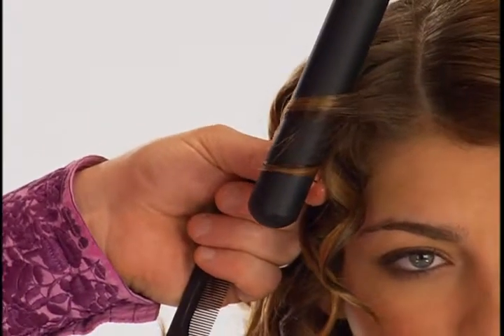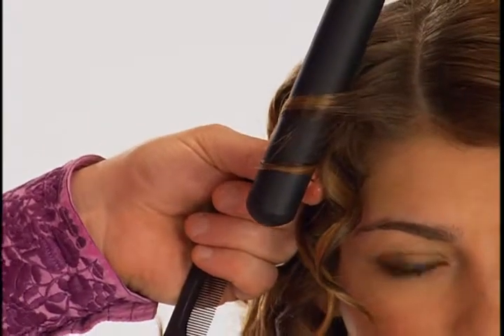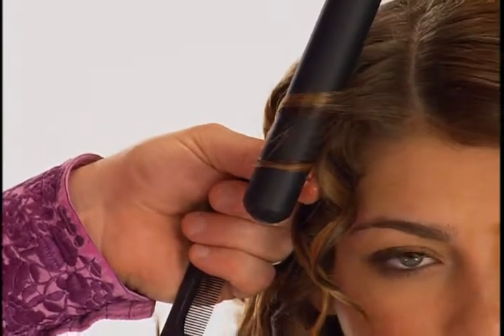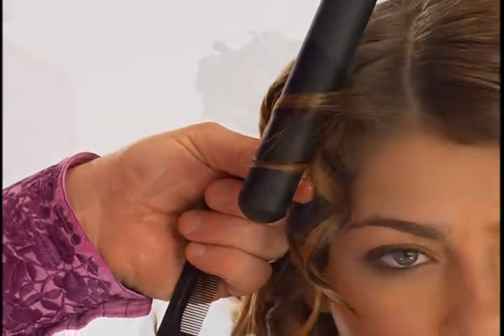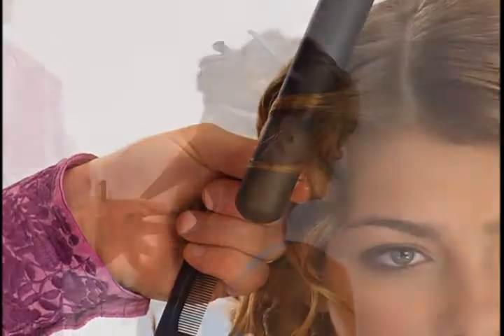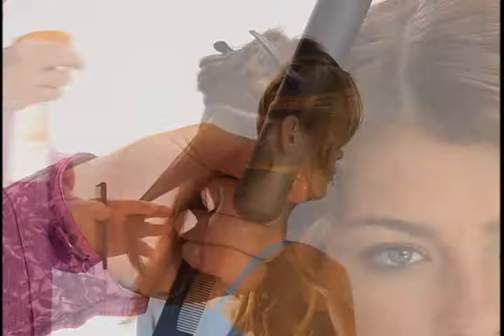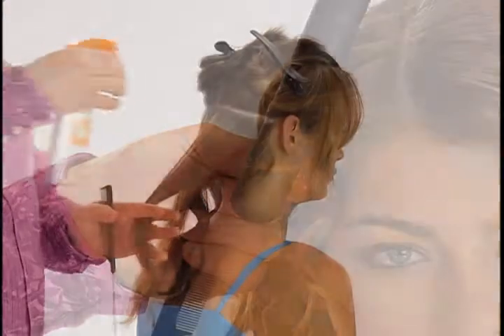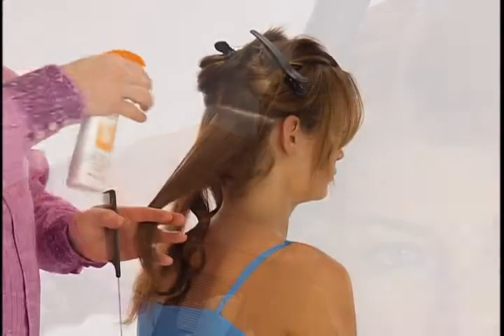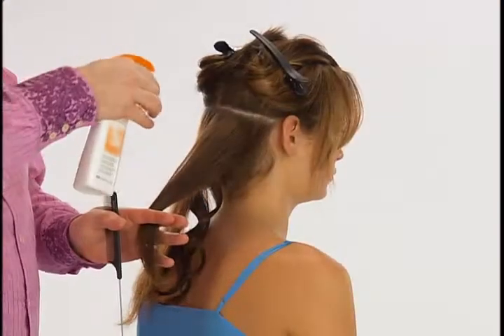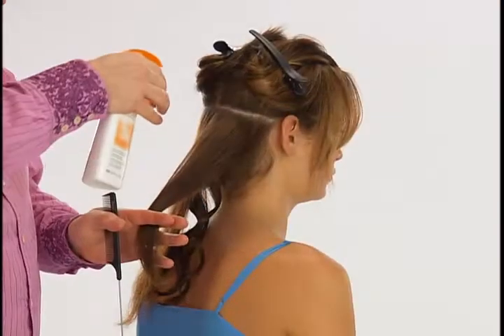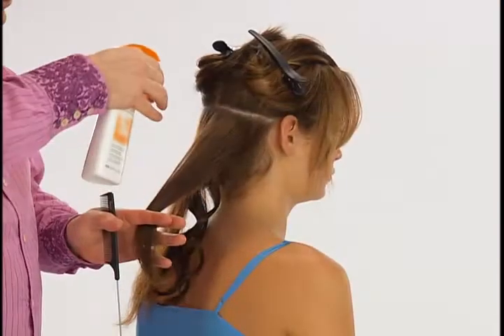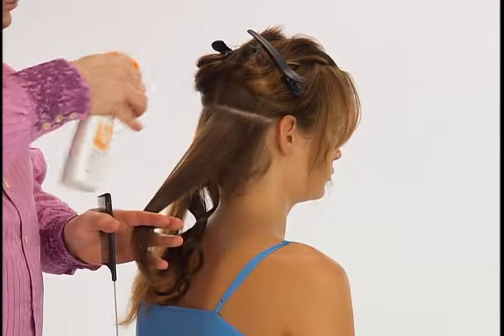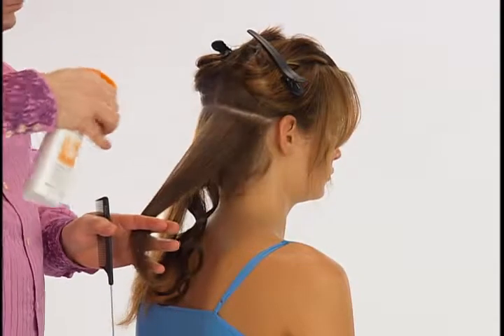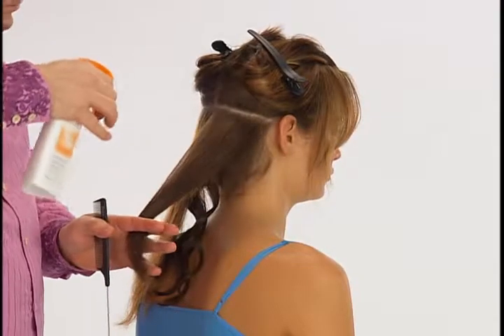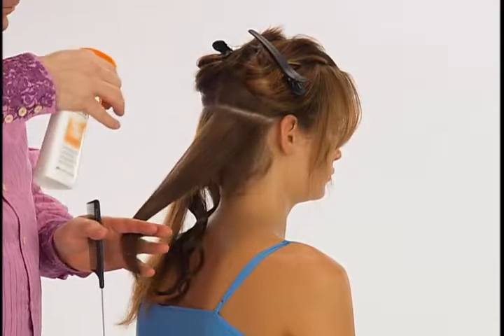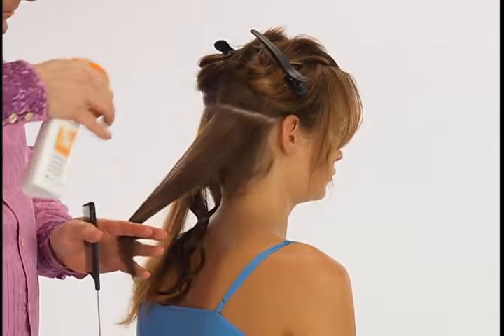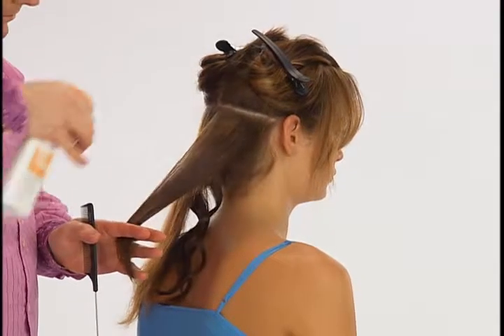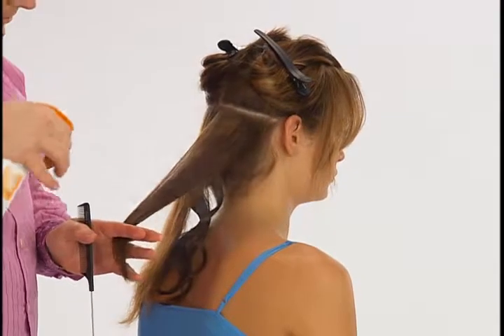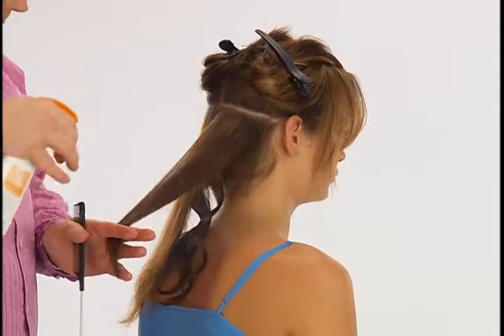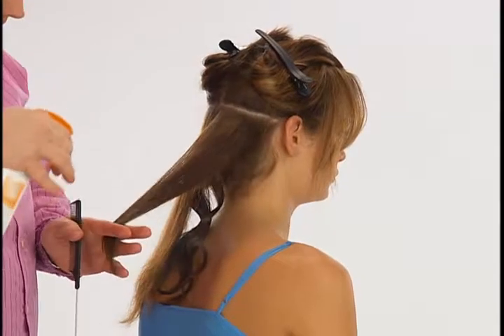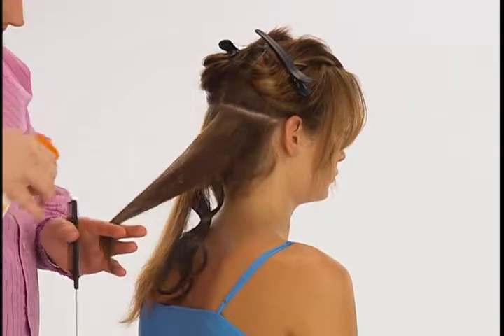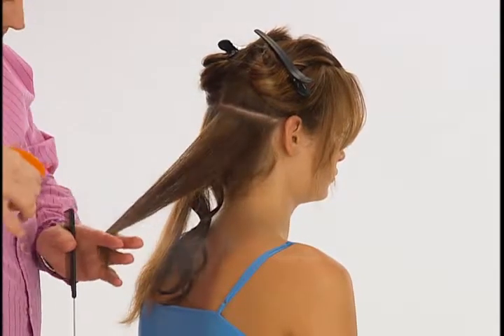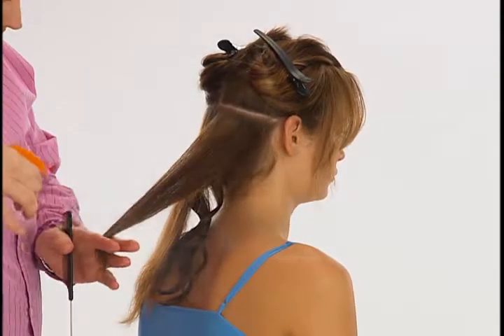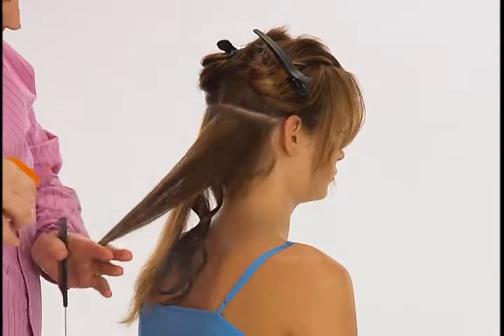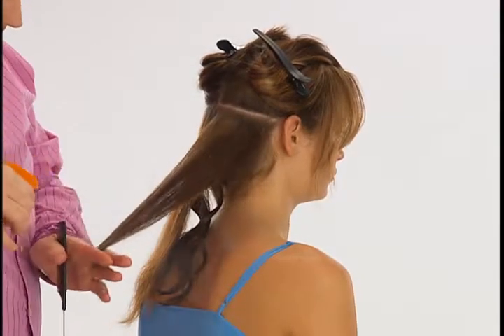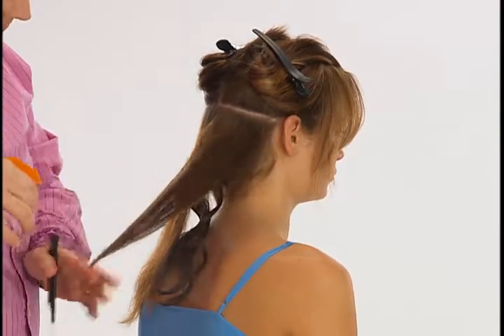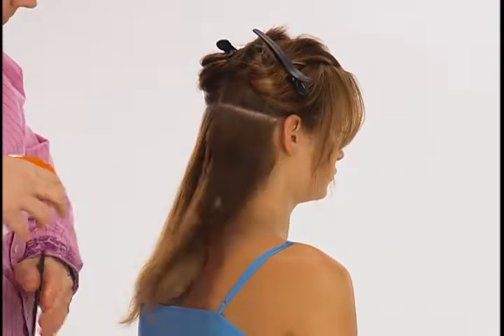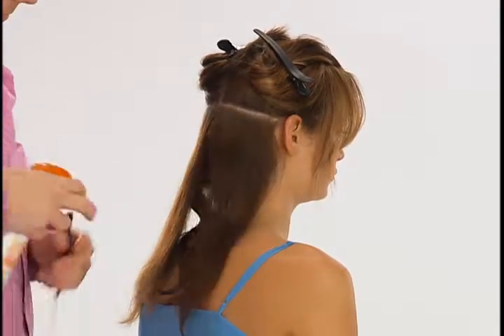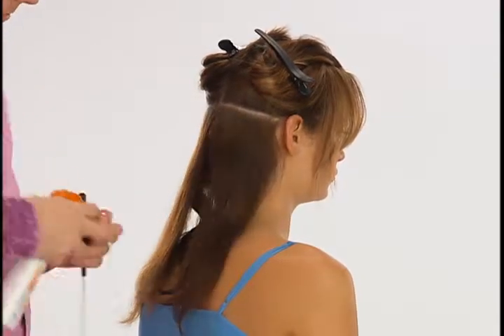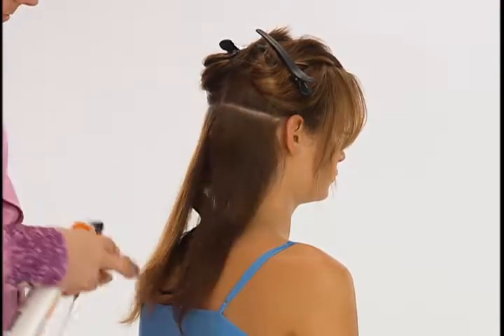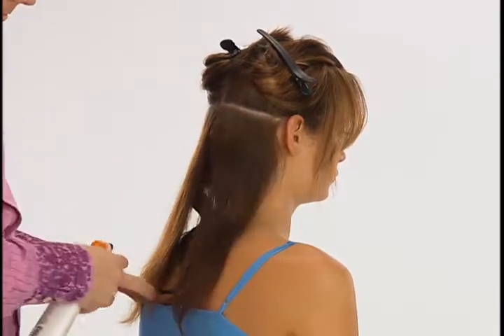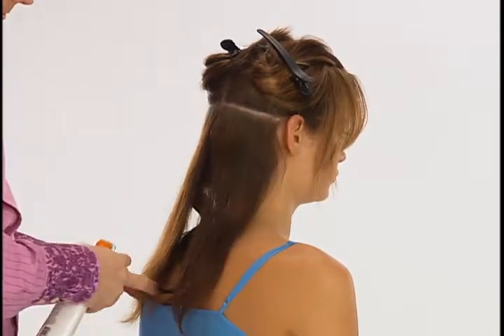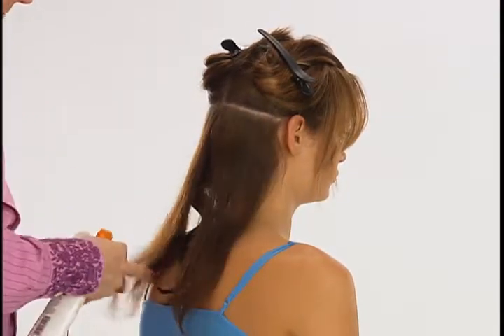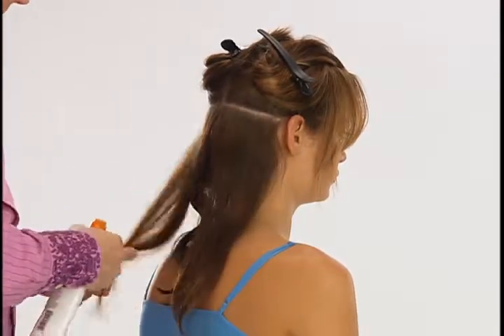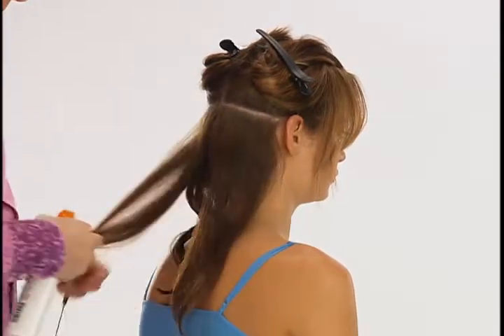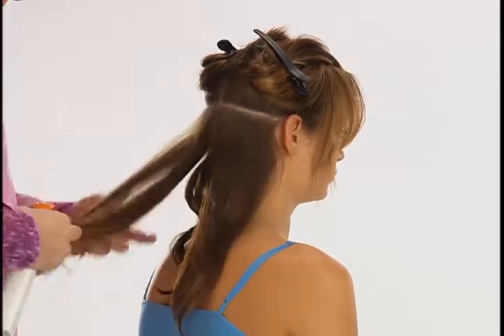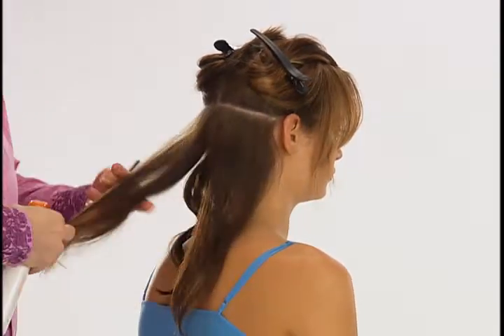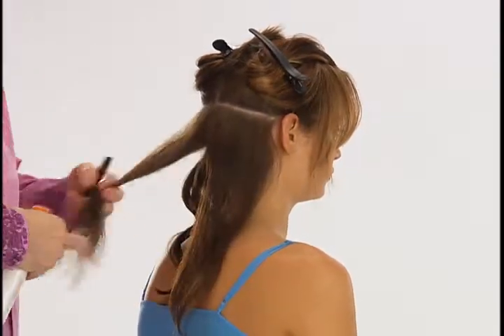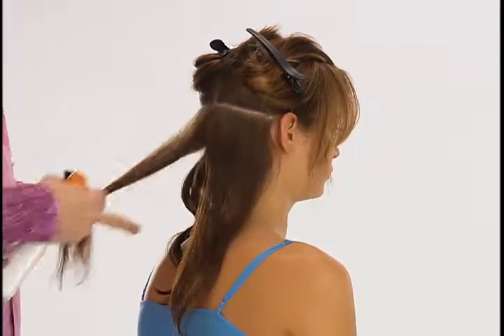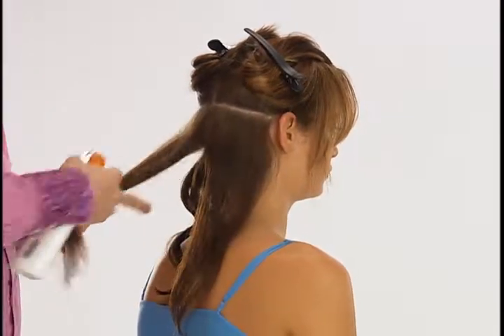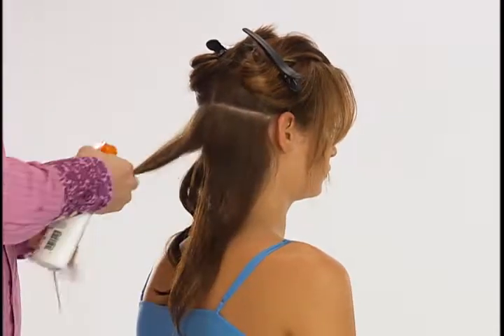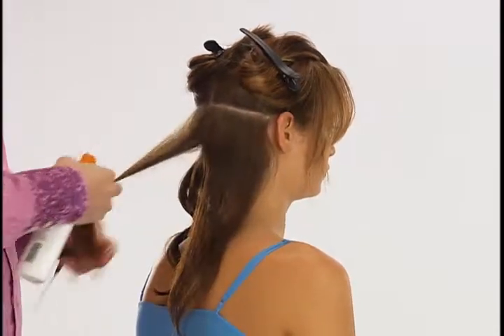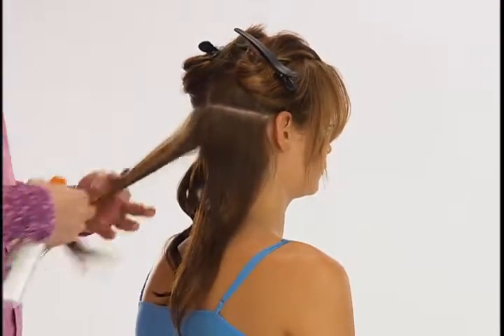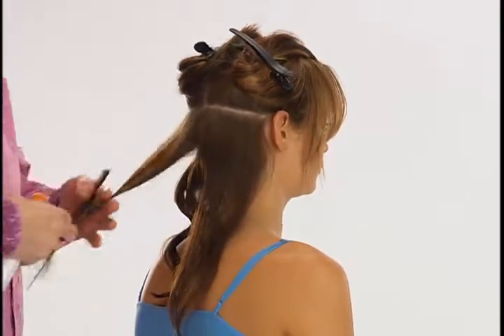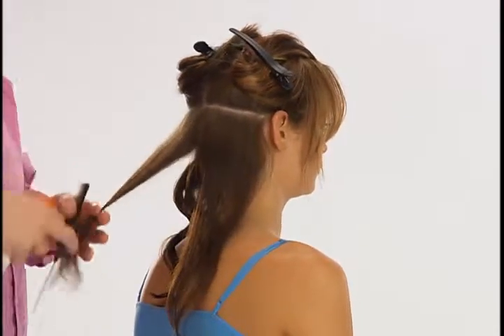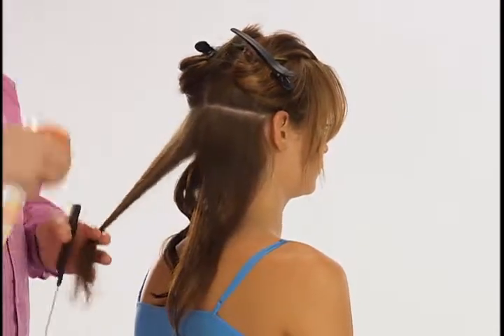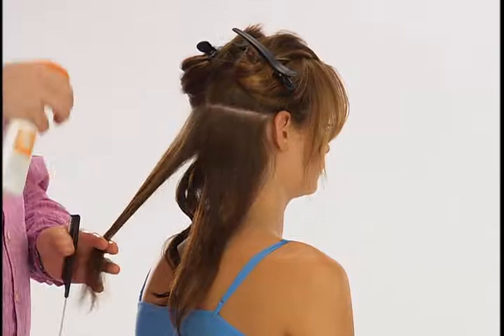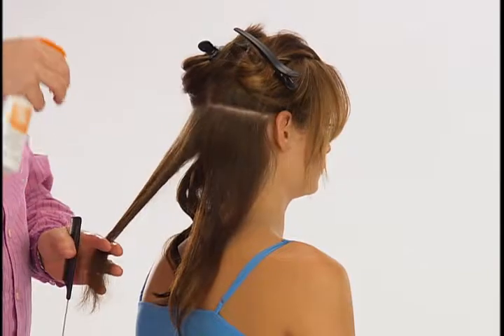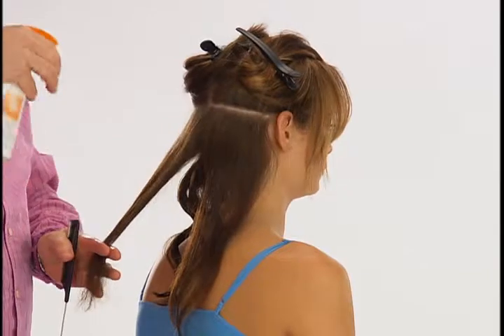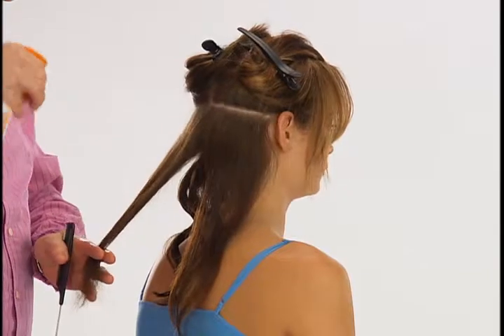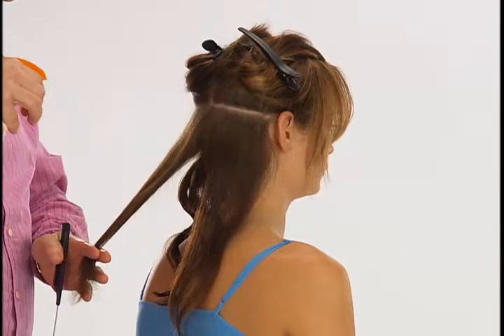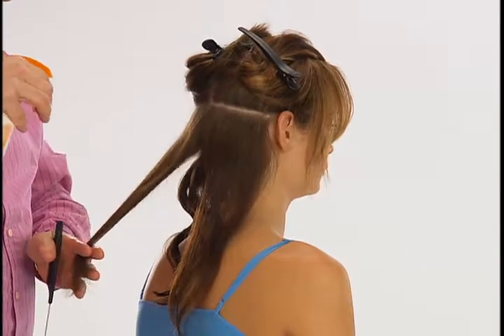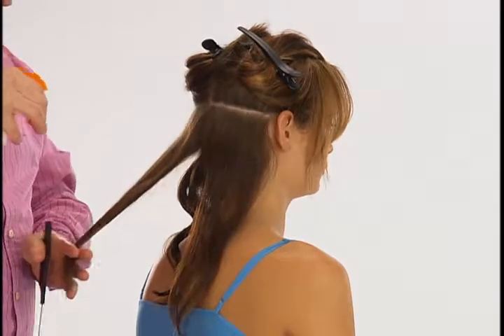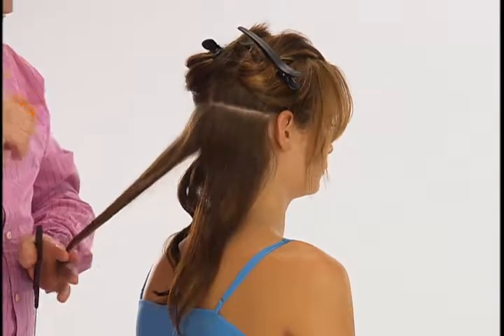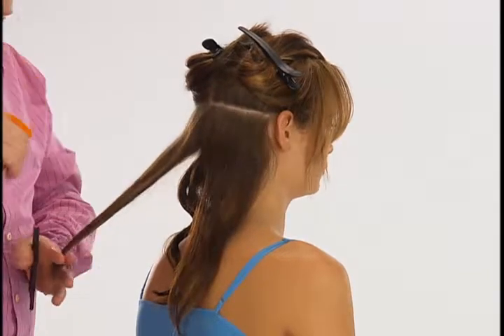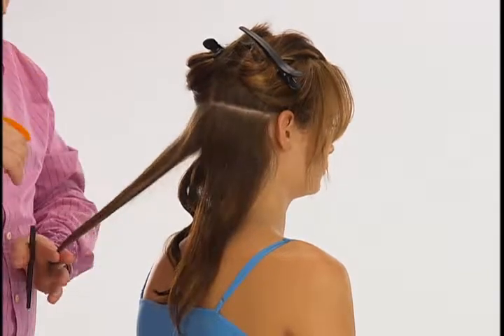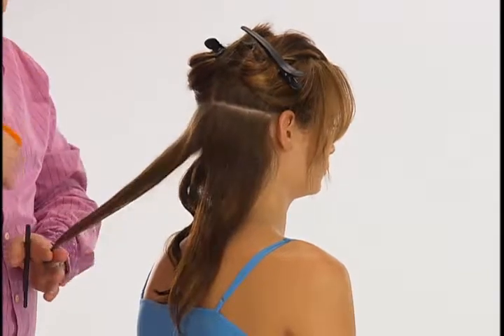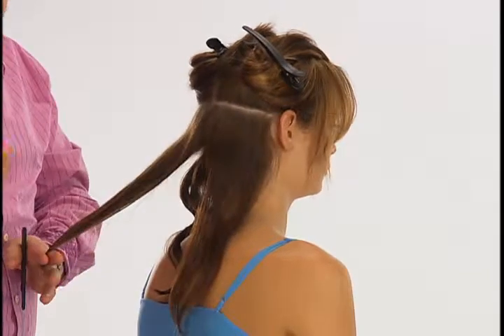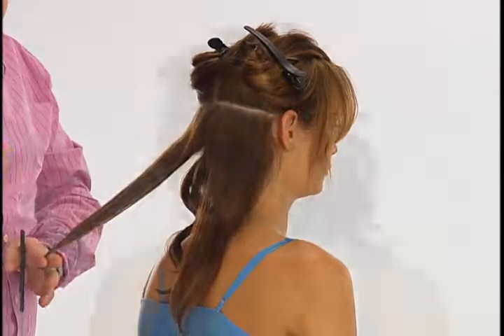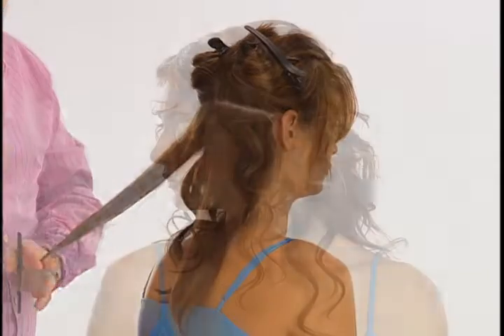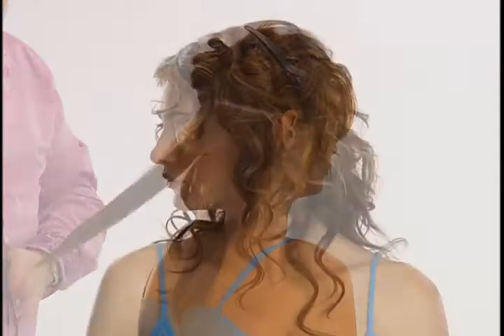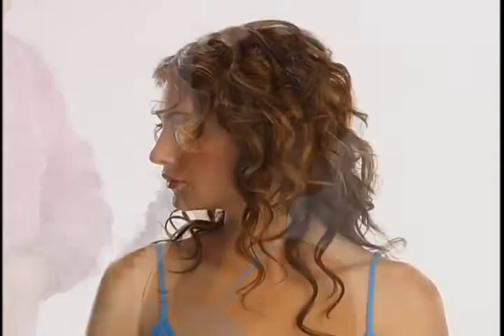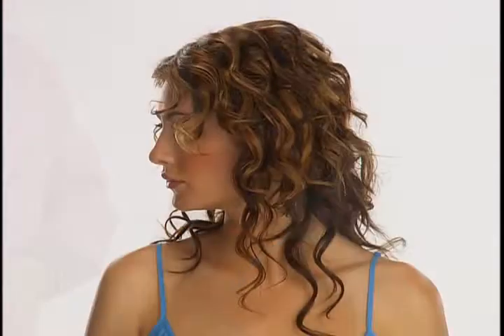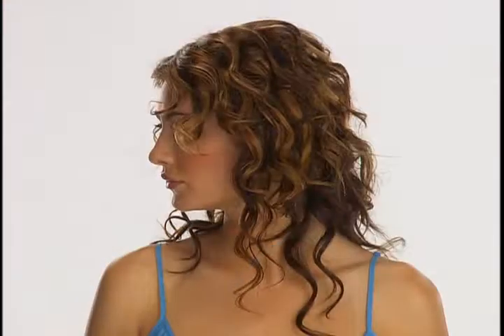To apply, hold 10 to 12 inches or 25 to 30 centimeters away and spray in small sections to create curls.